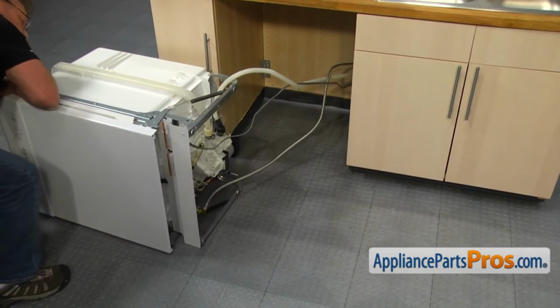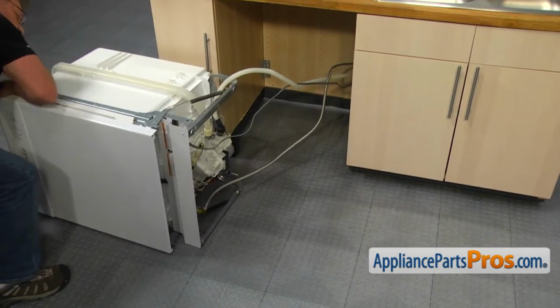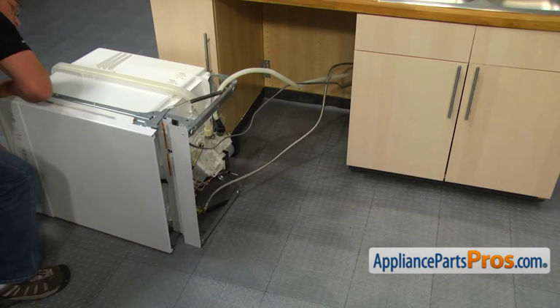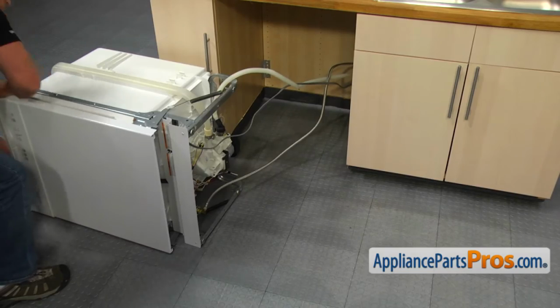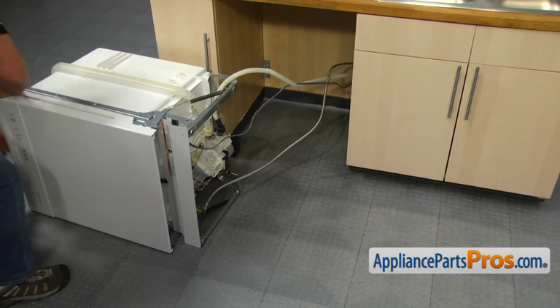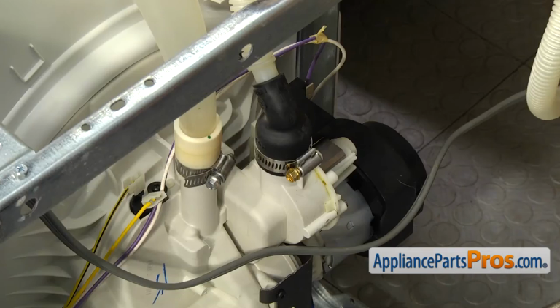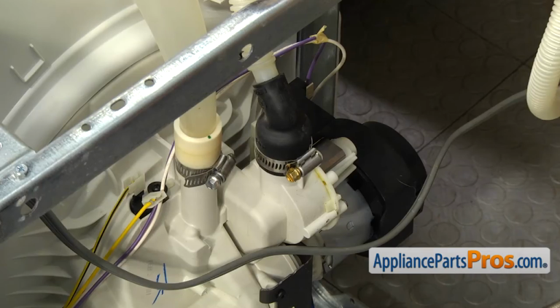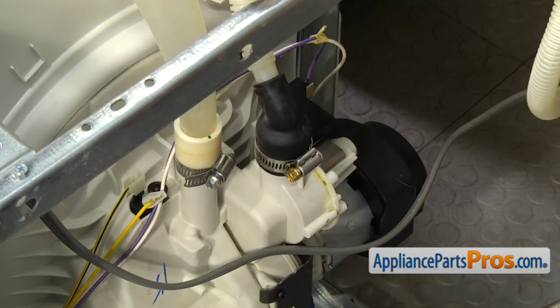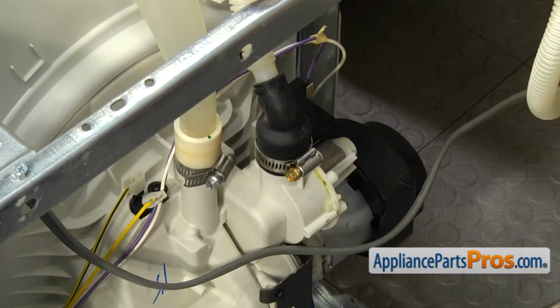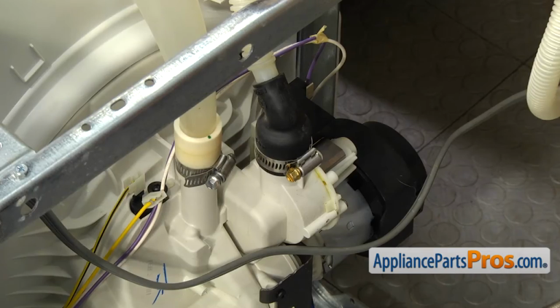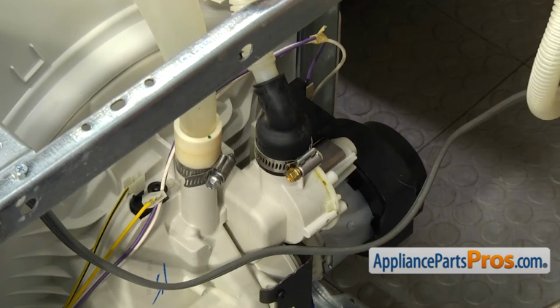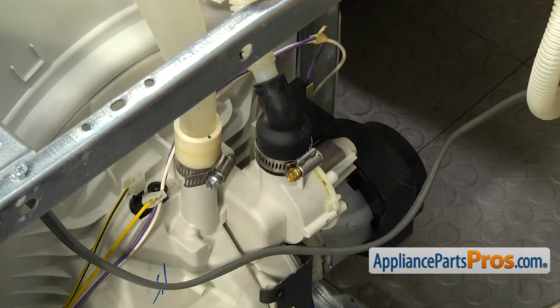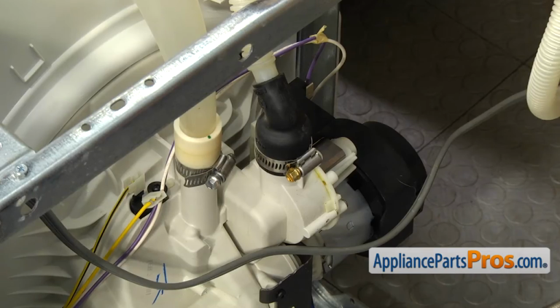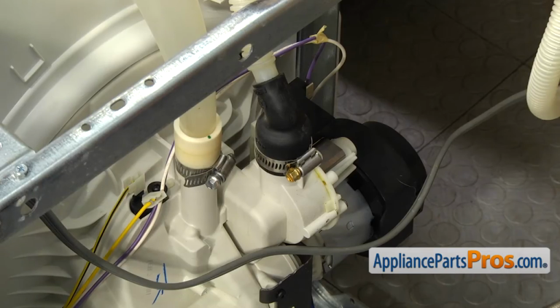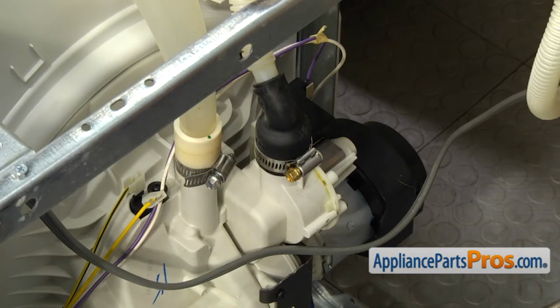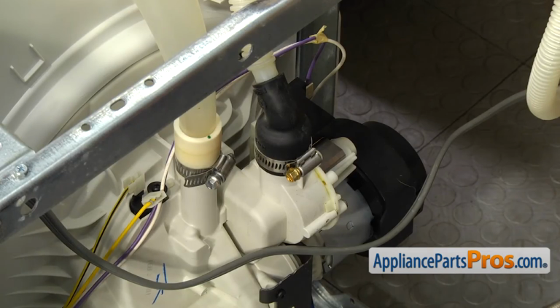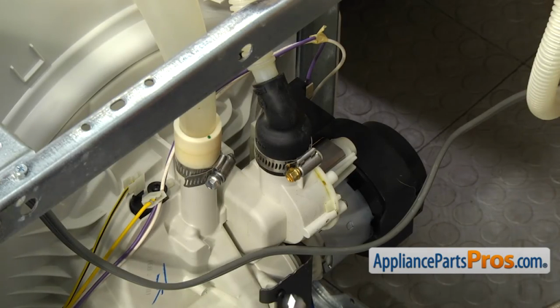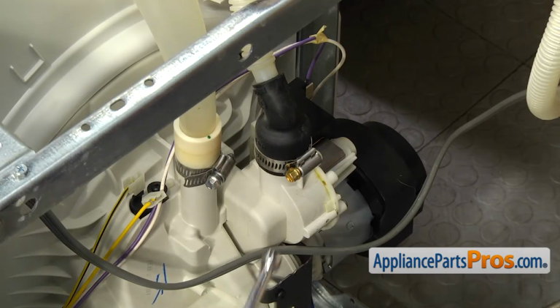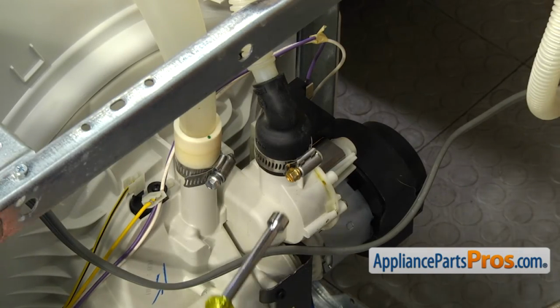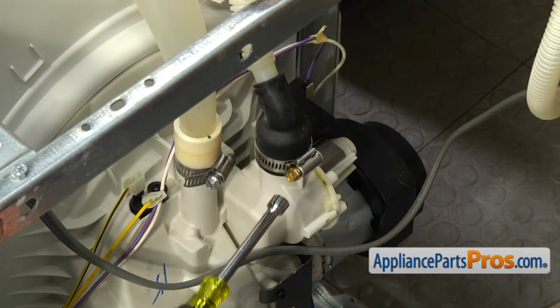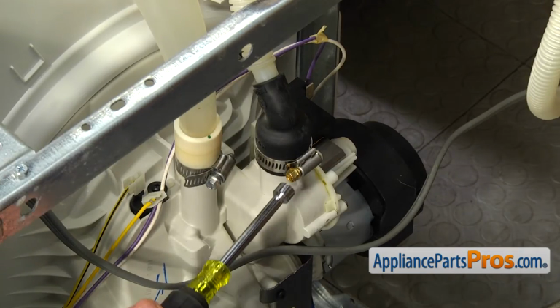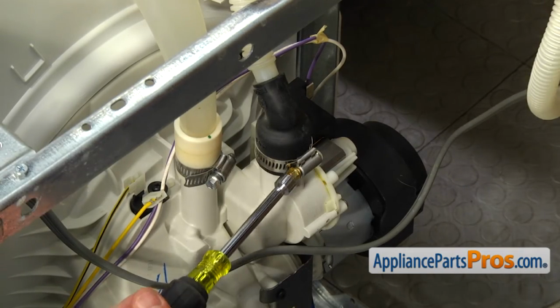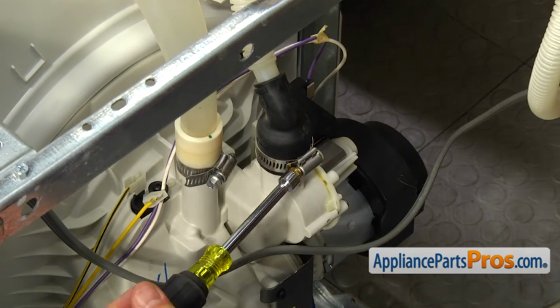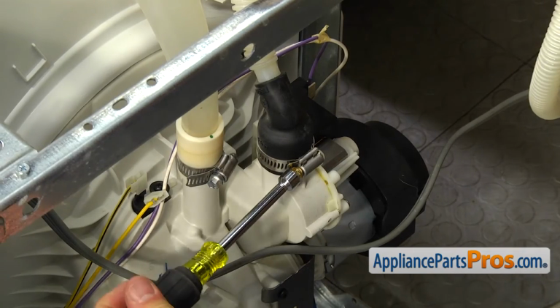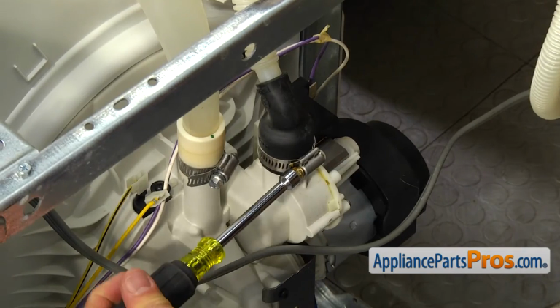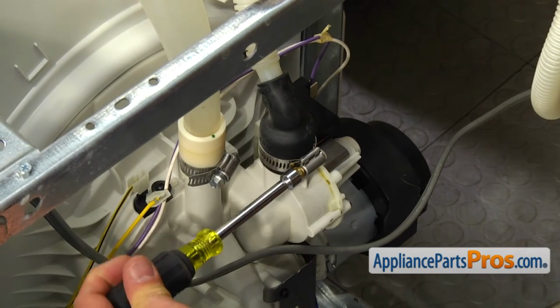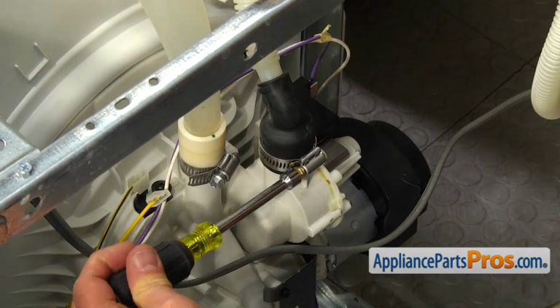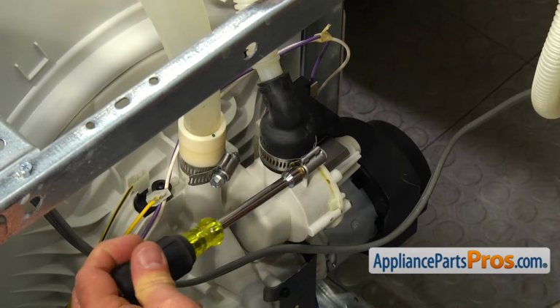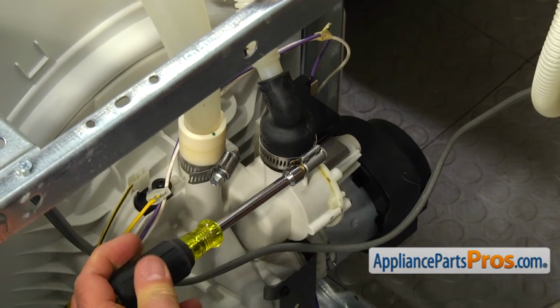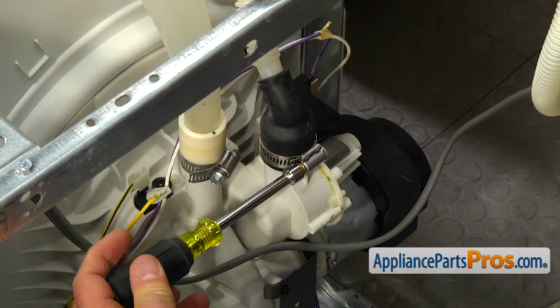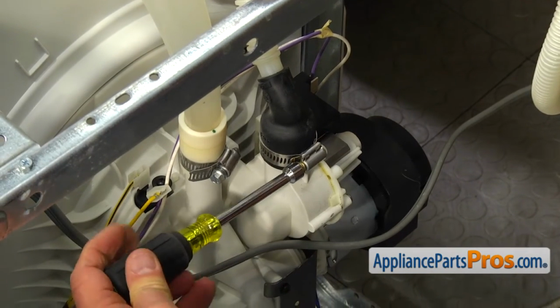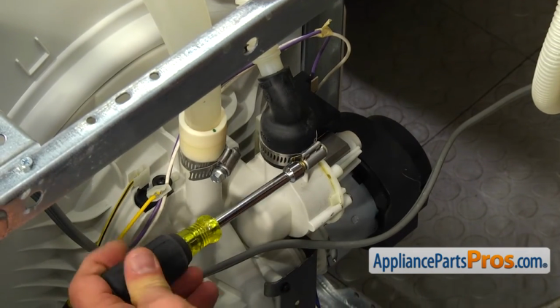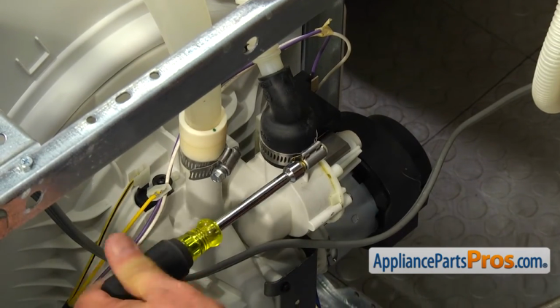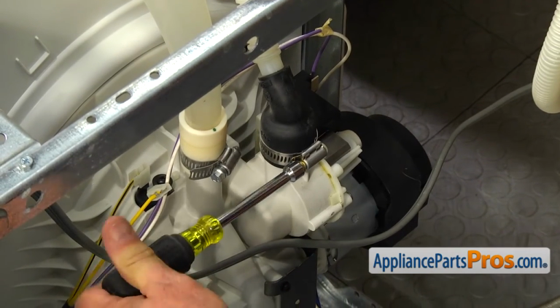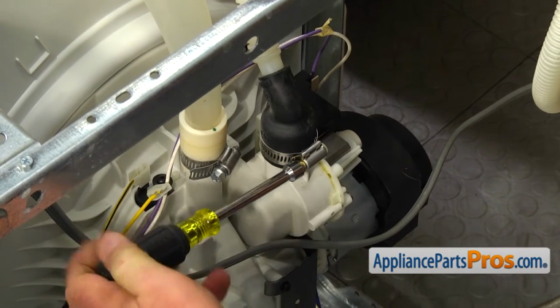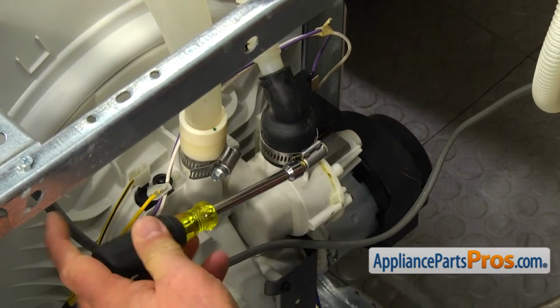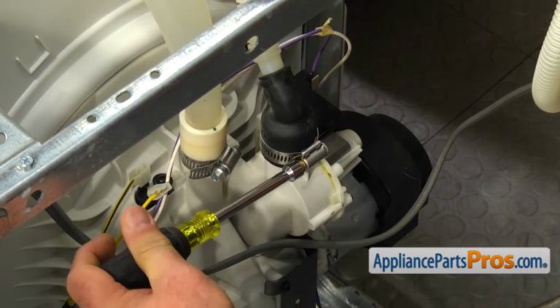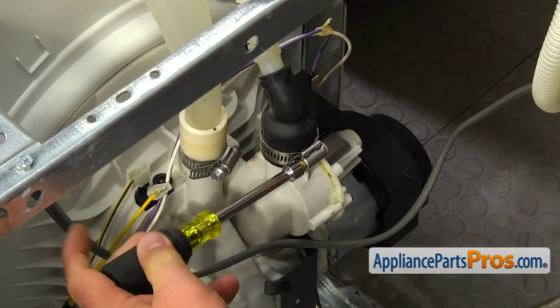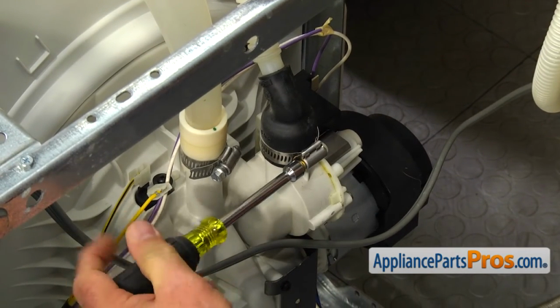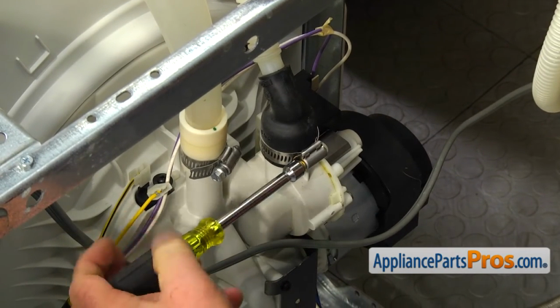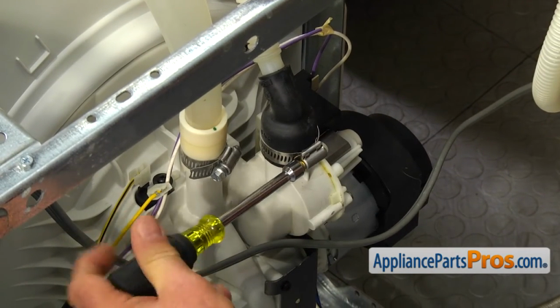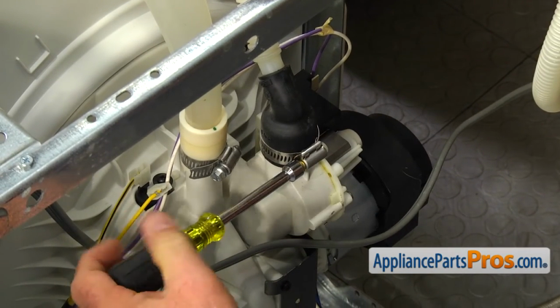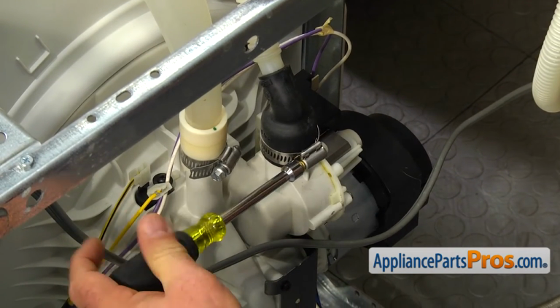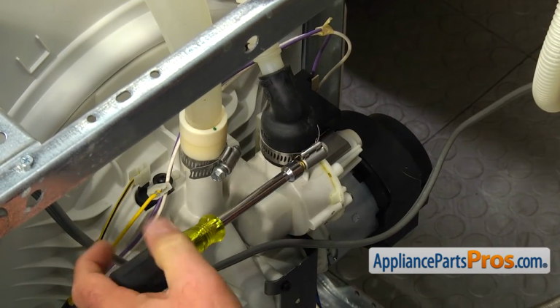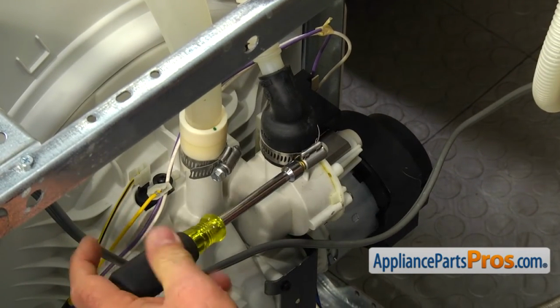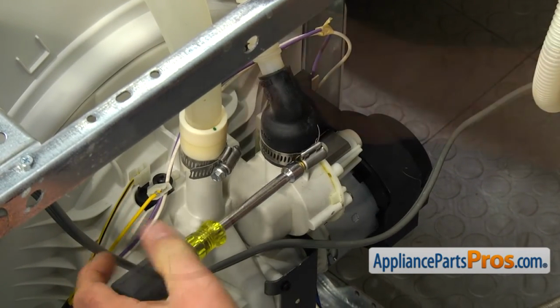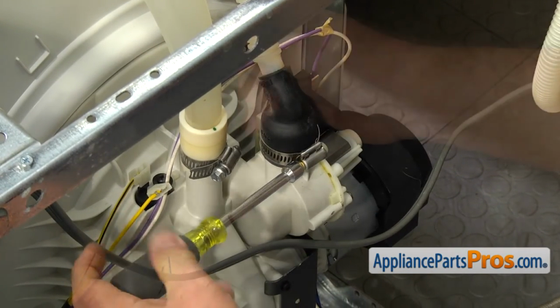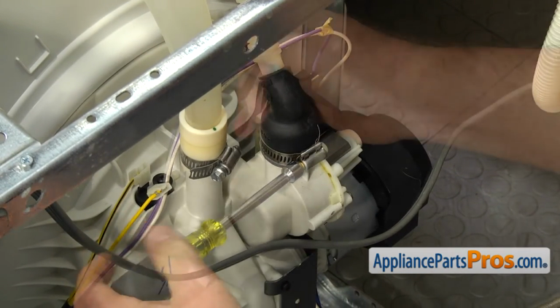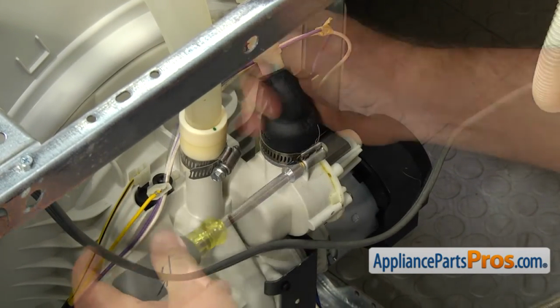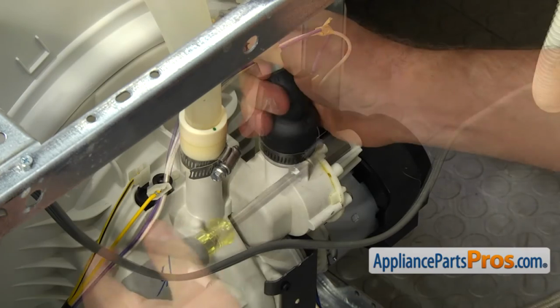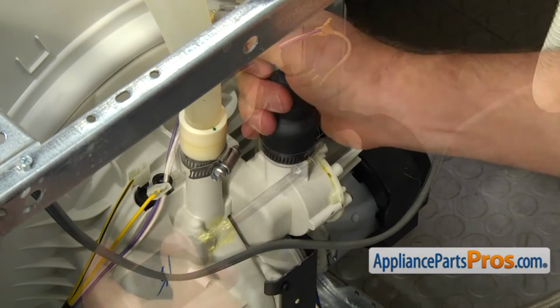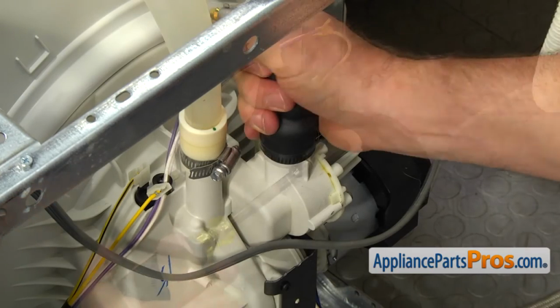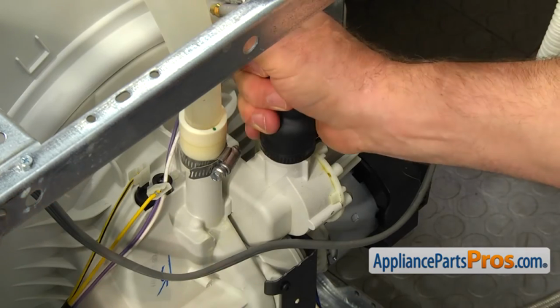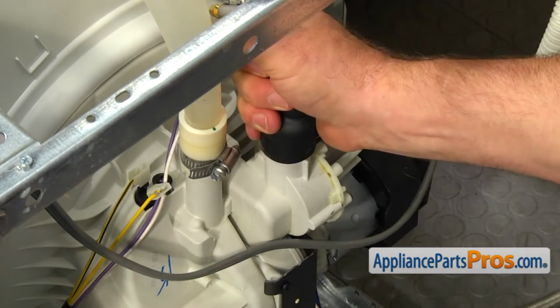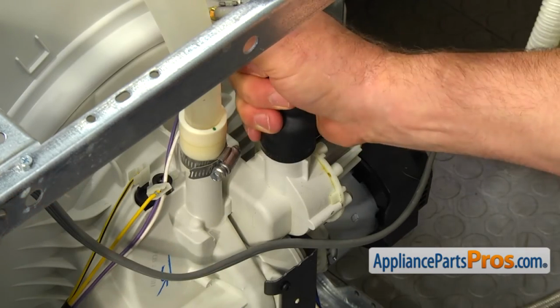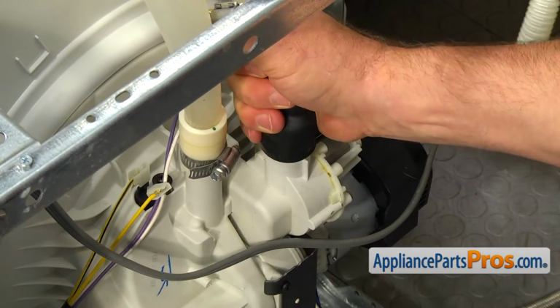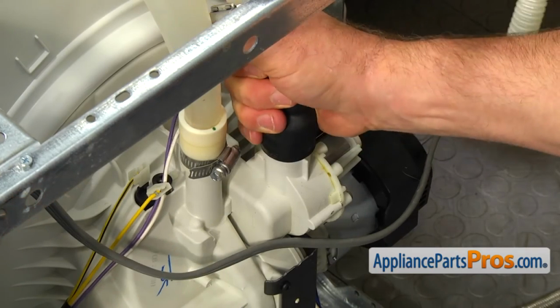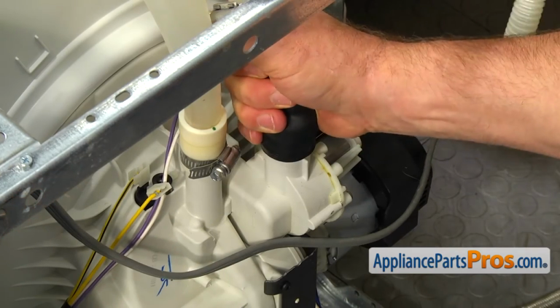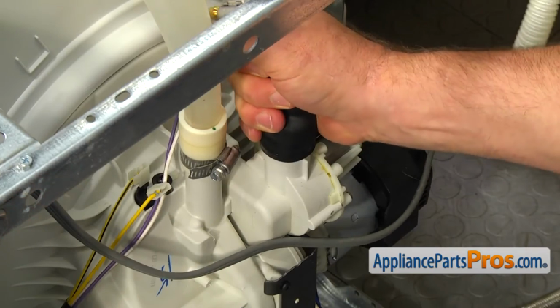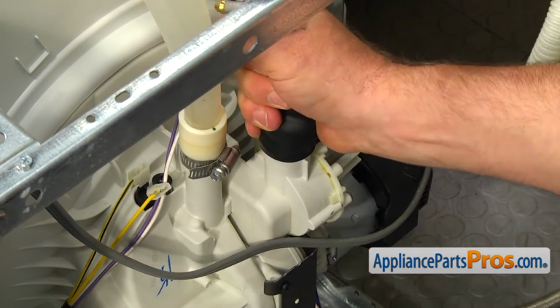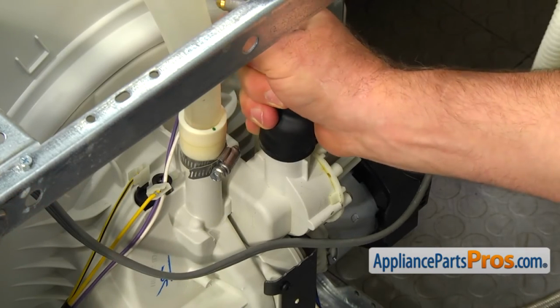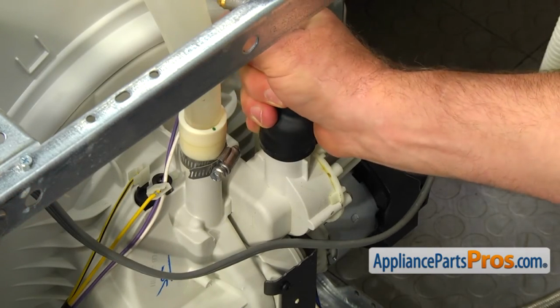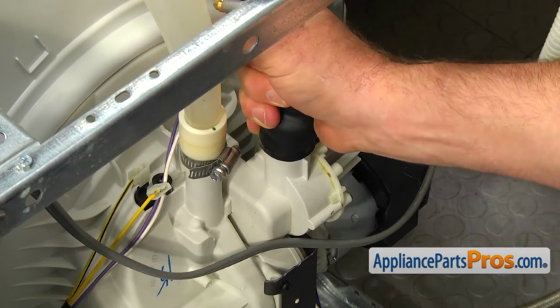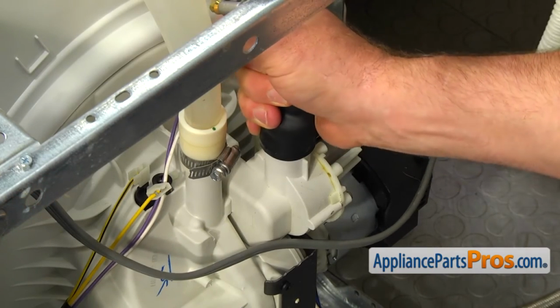Using the 5/16 inch nut driver, loosen up the hose clamp and remove the drain hose from the pump.